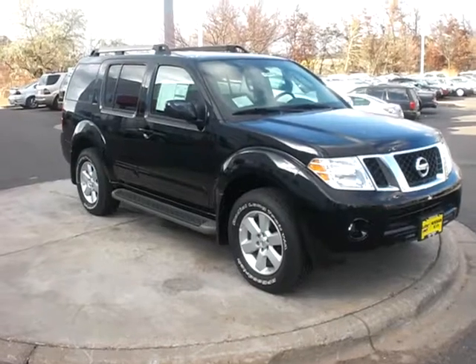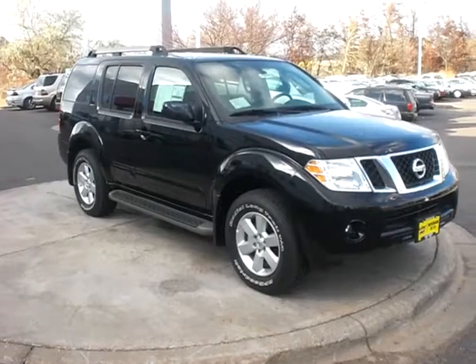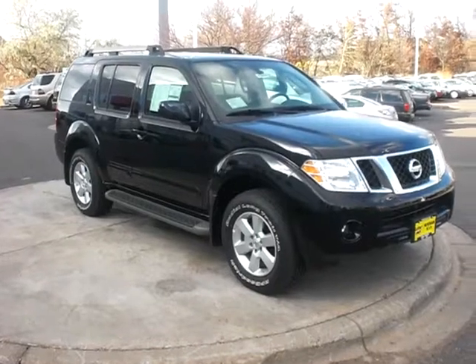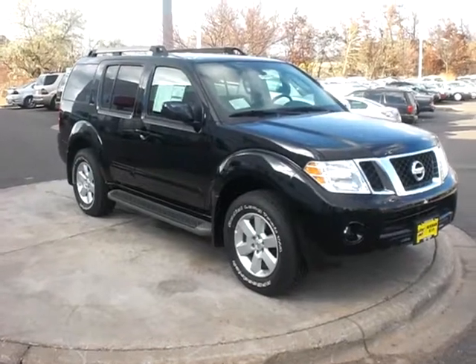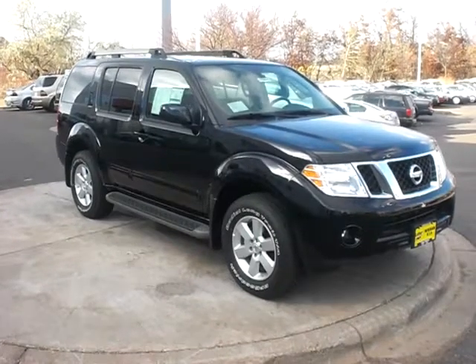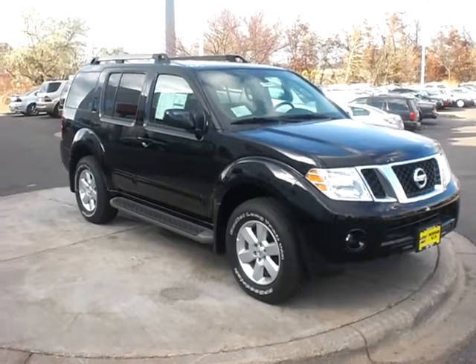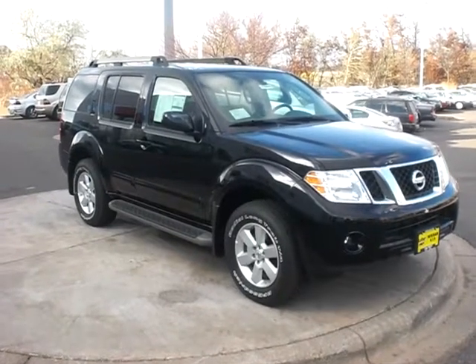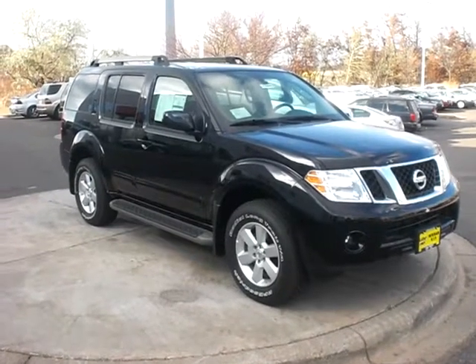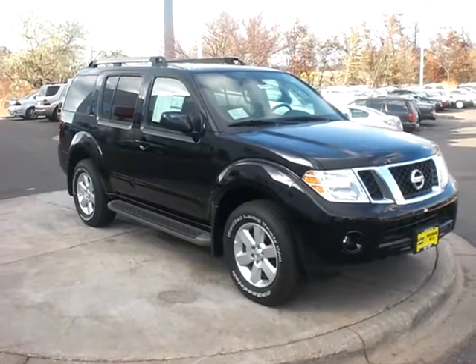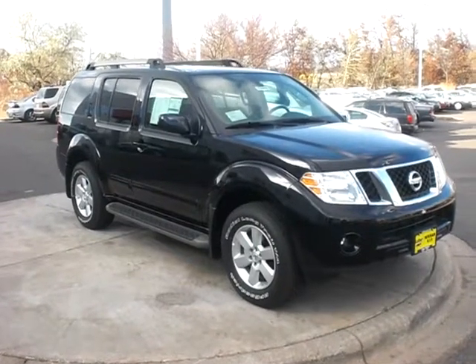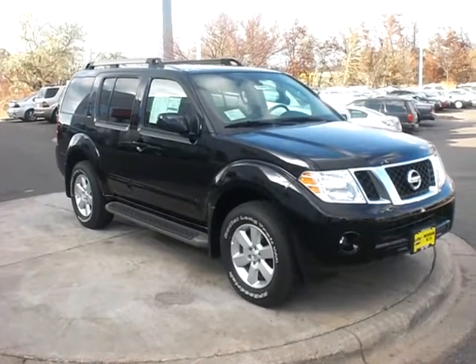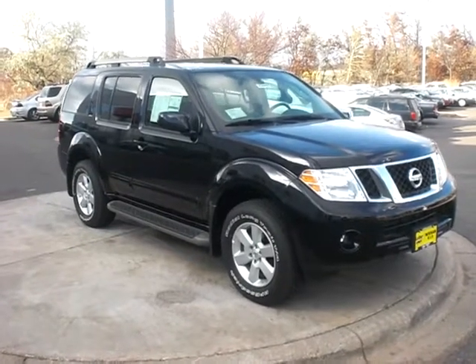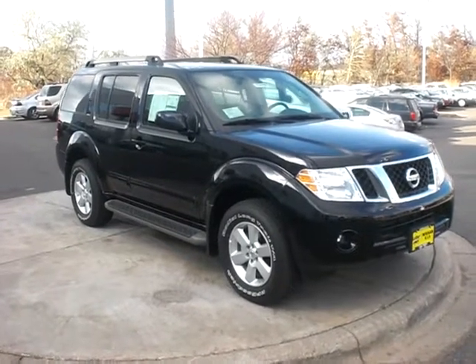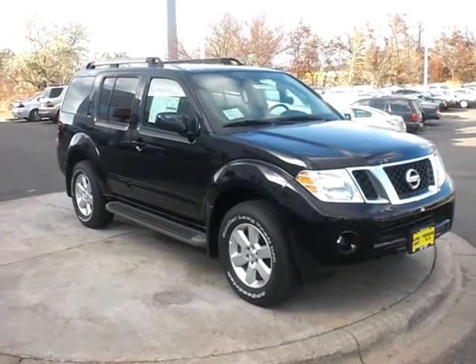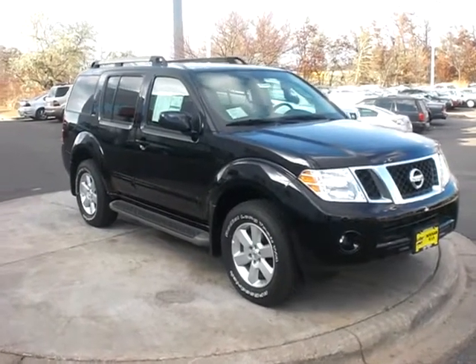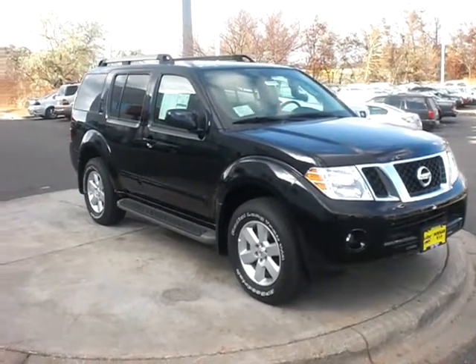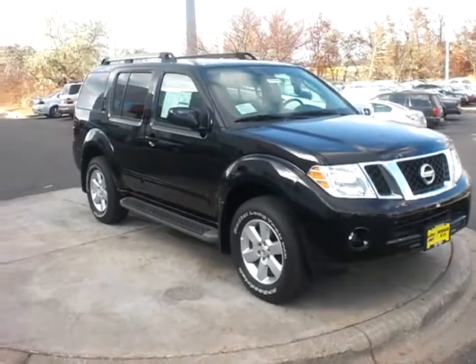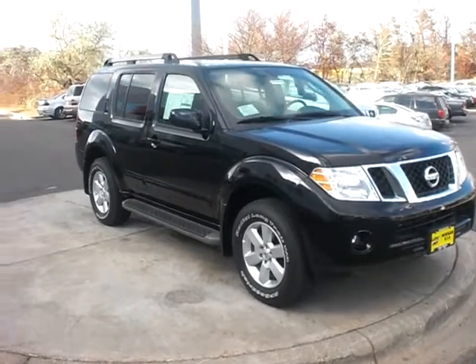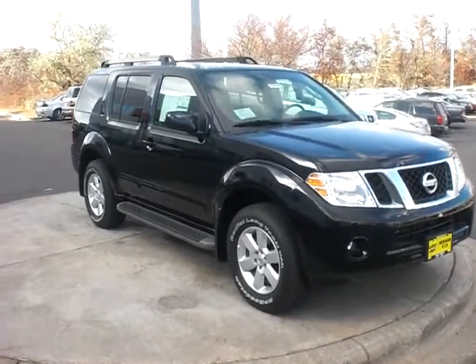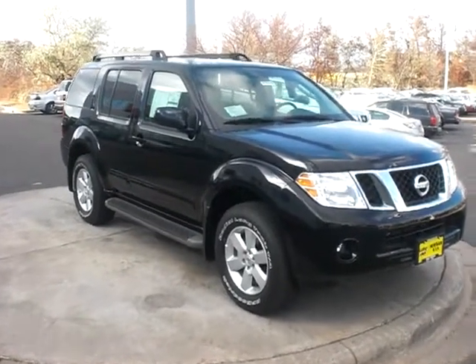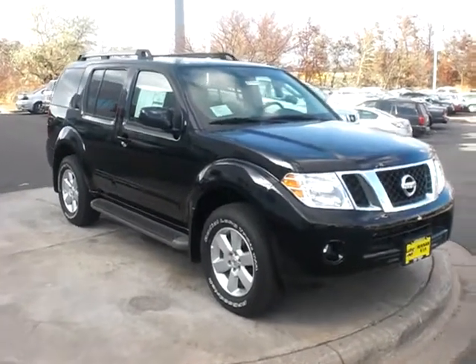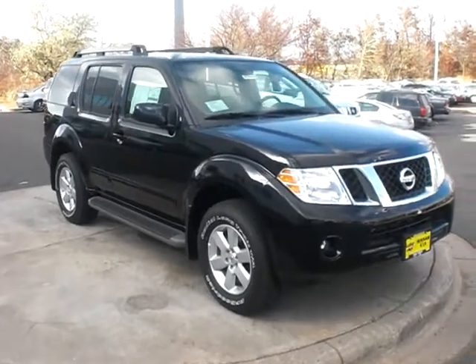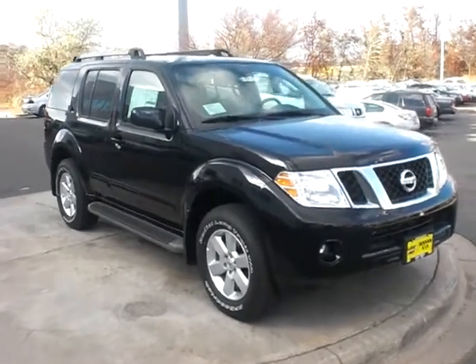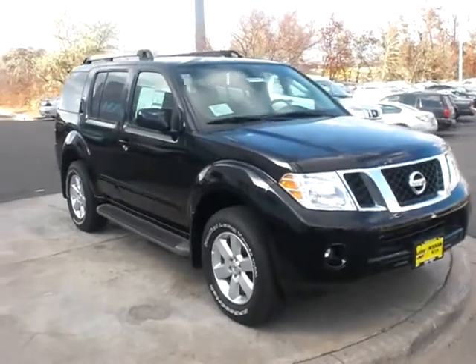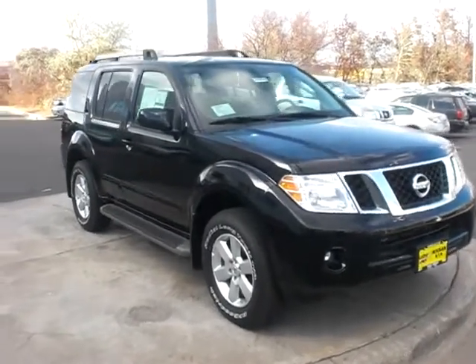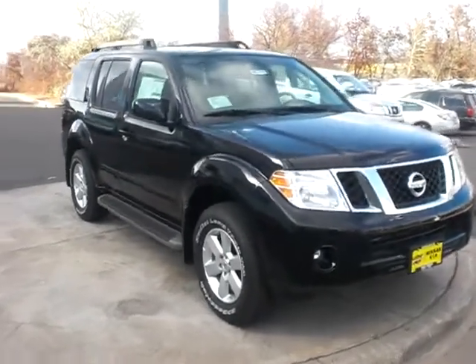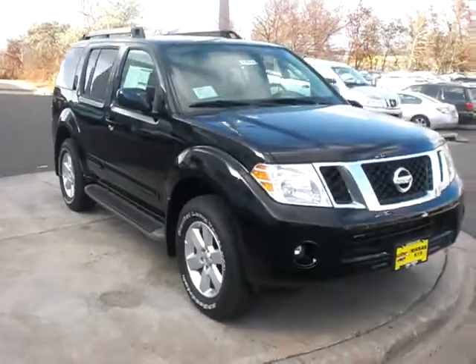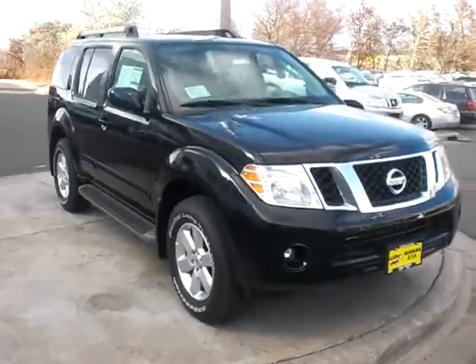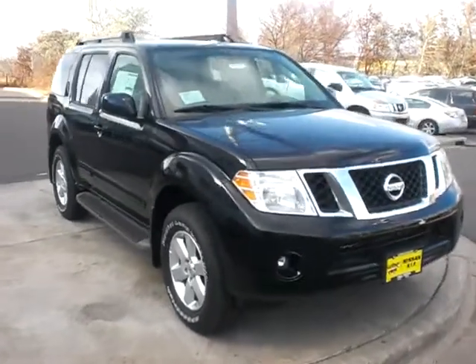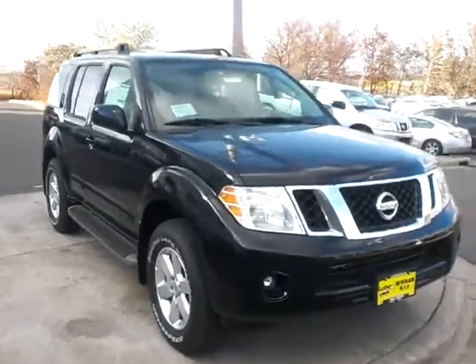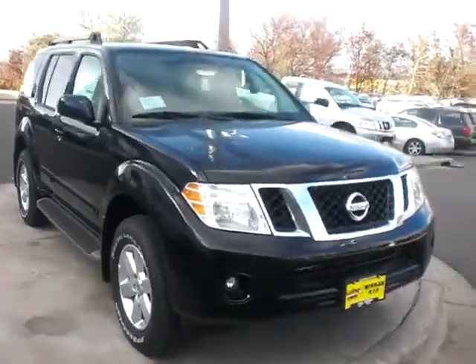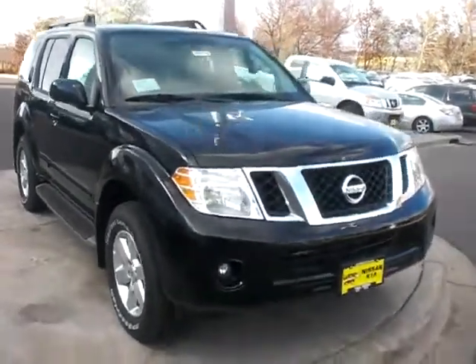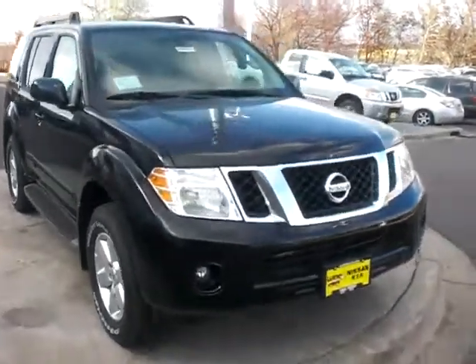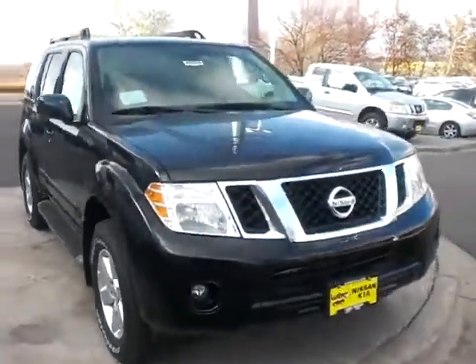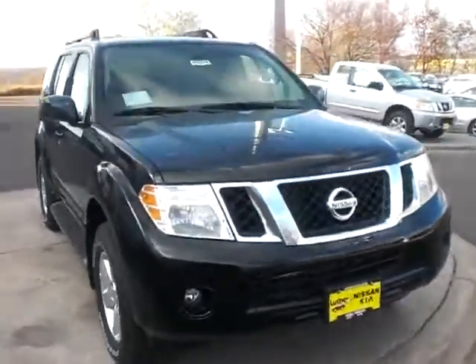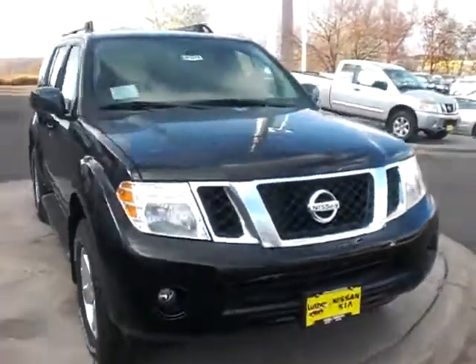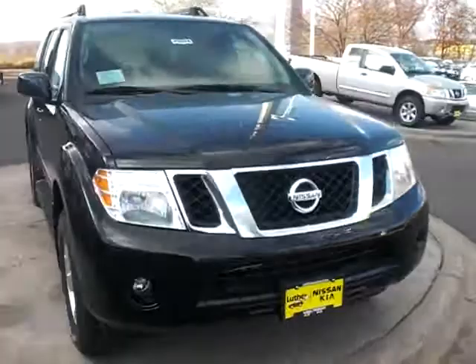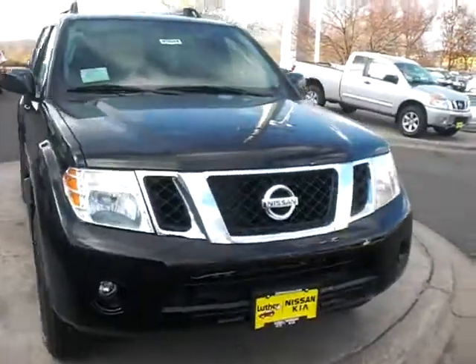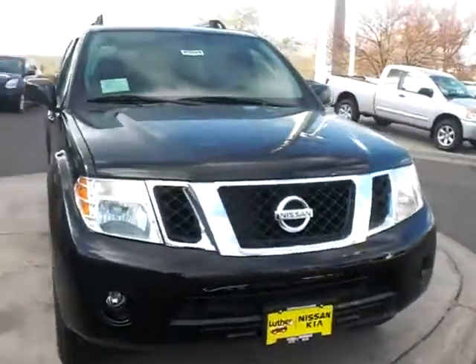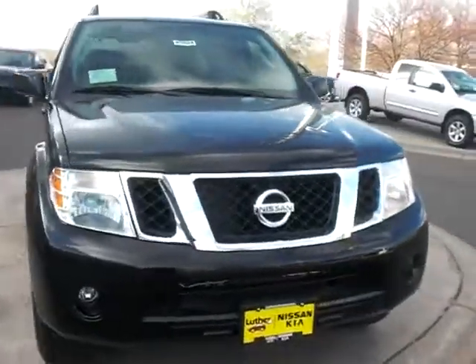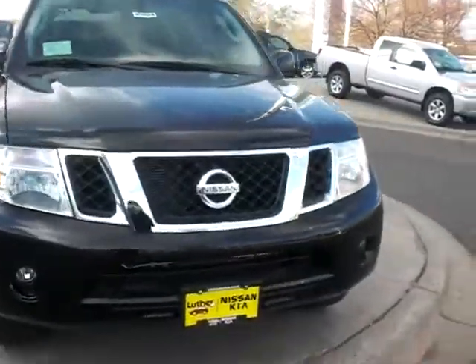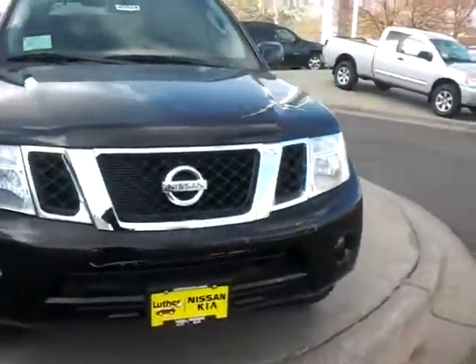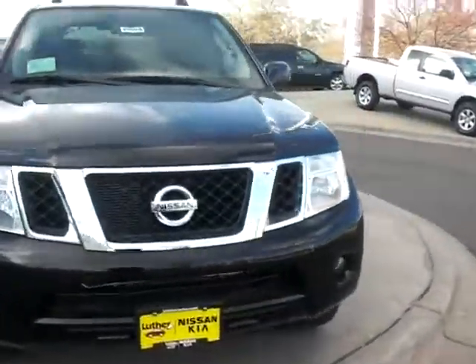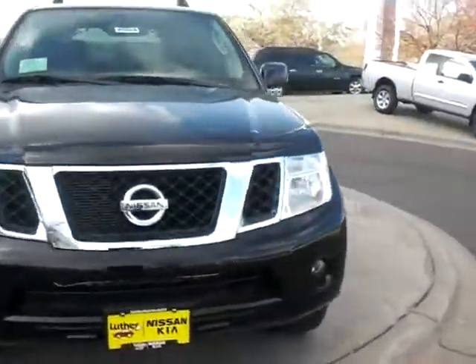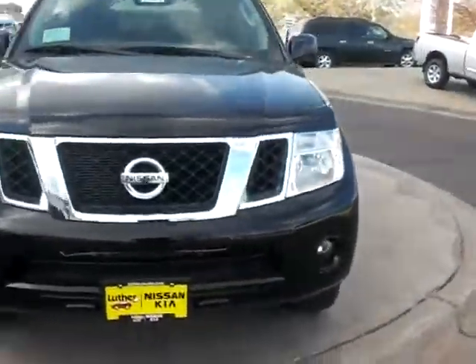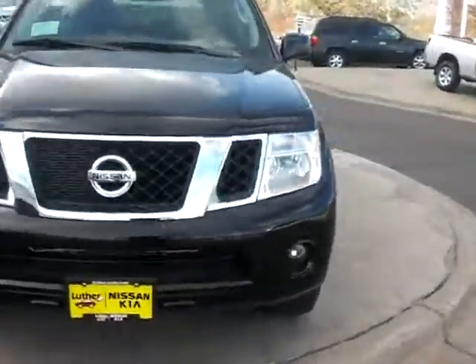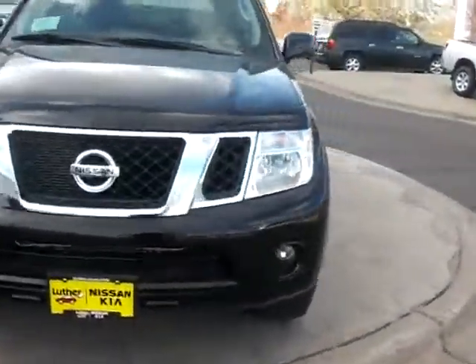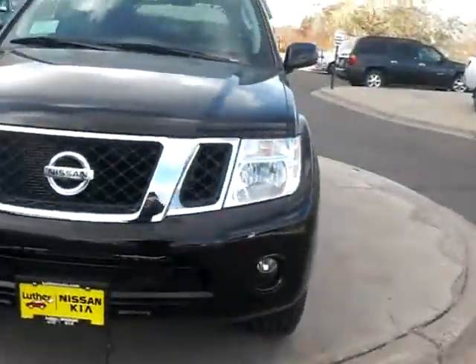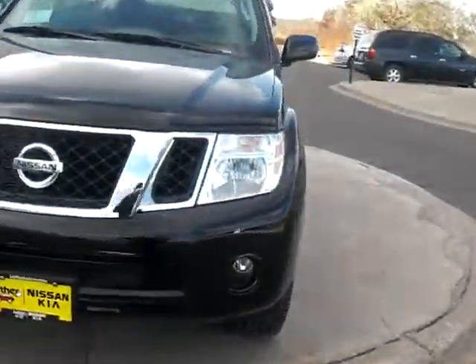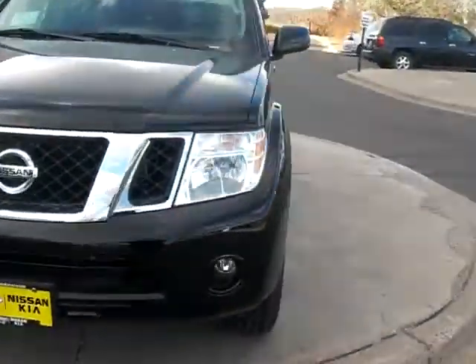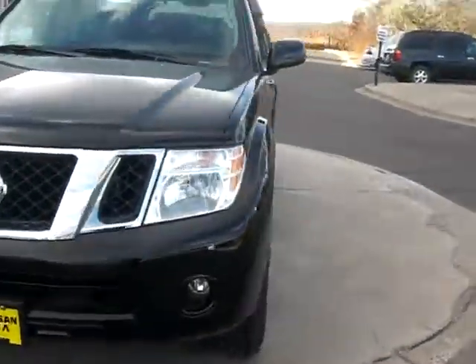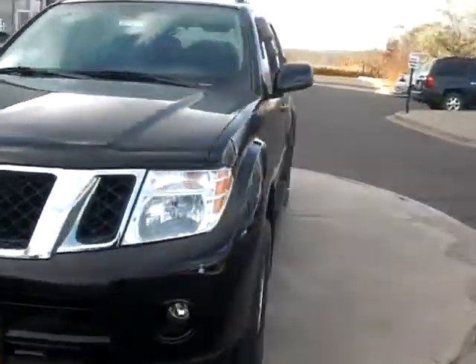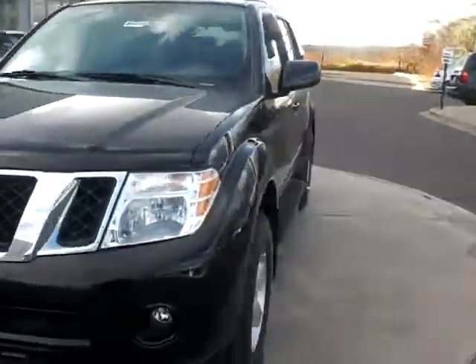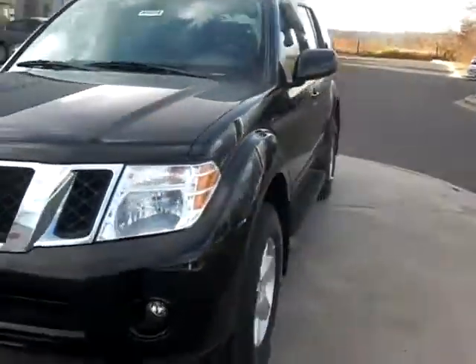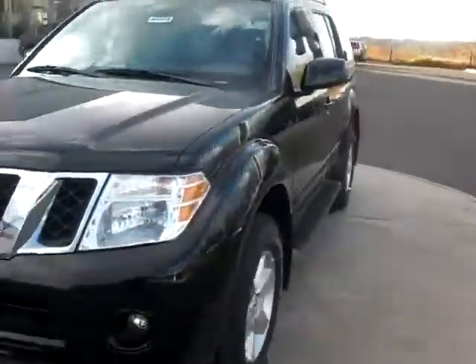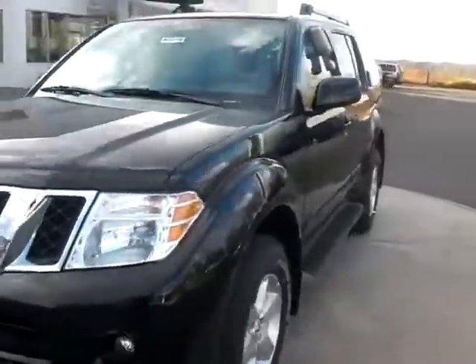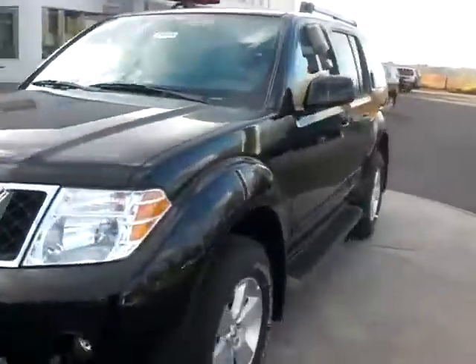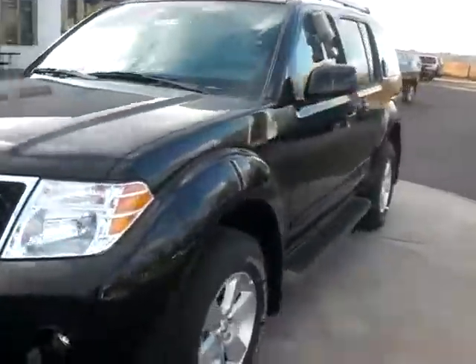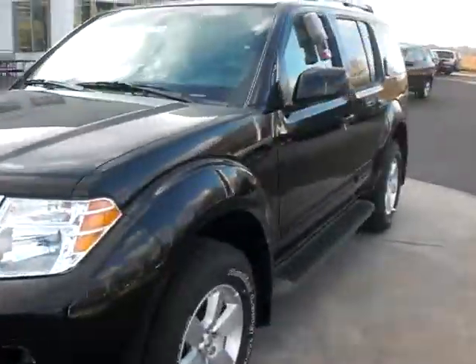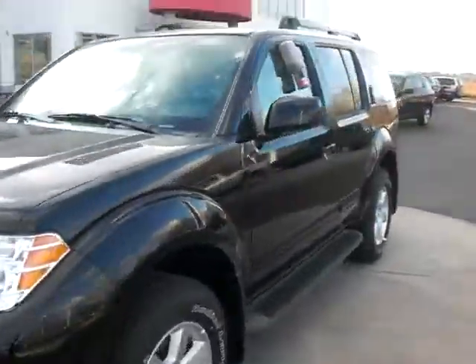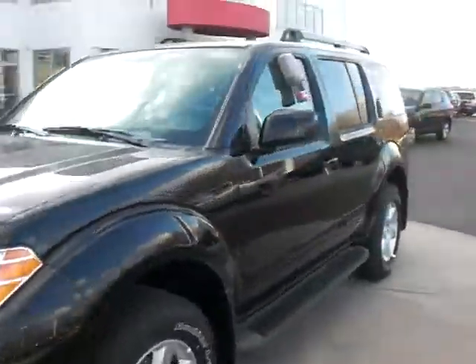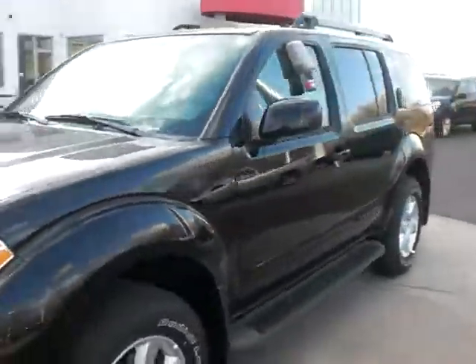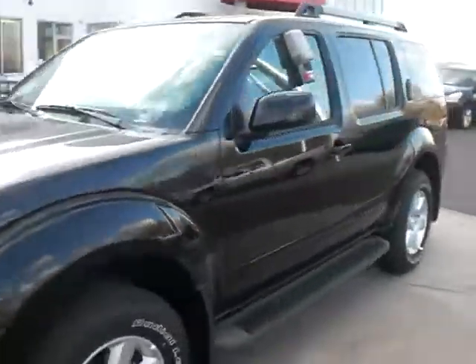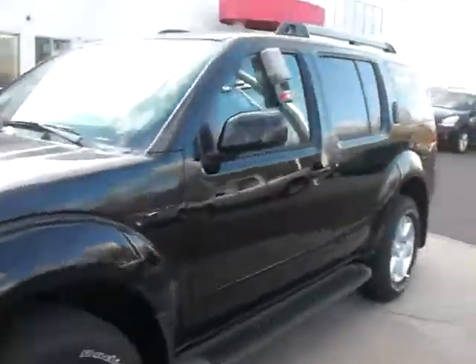Hey, it's JP from Lutheran Nissan Kia. I want to thank you for inquiring about the 2011 Nissan Pathfinder. This is the SV 4x4 model.